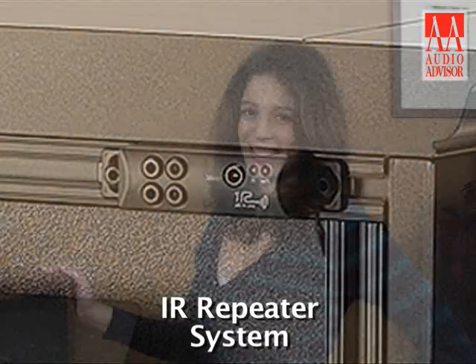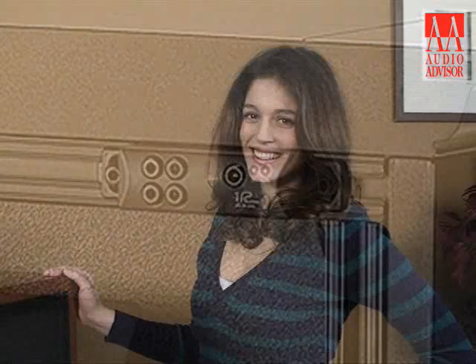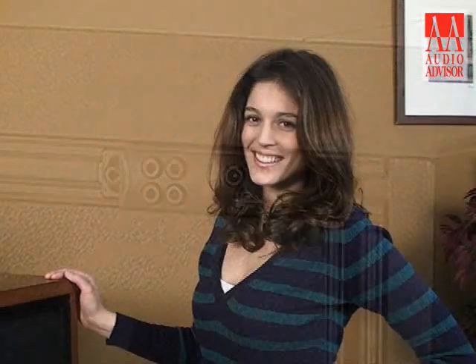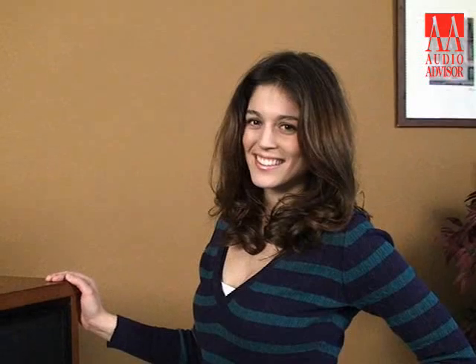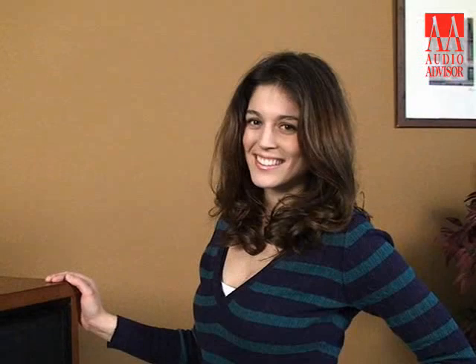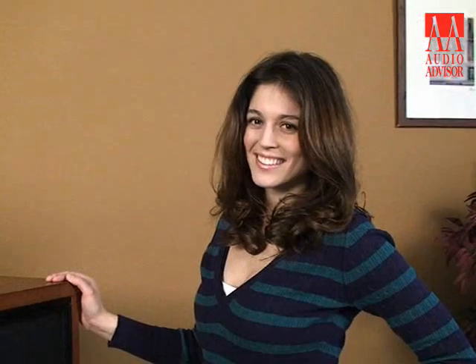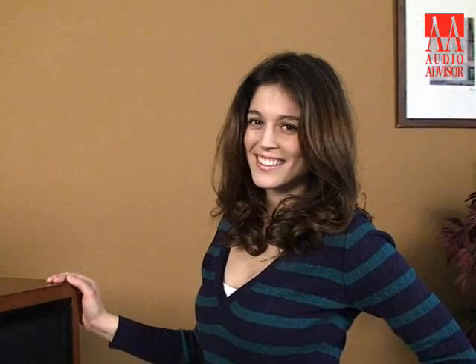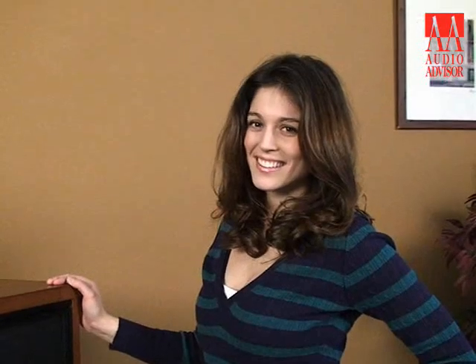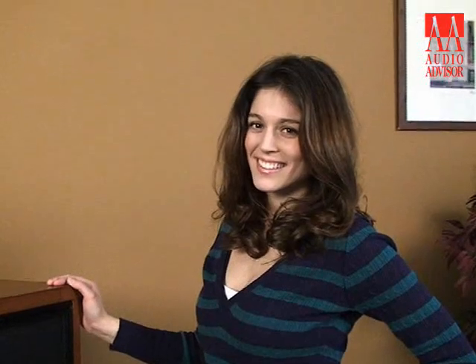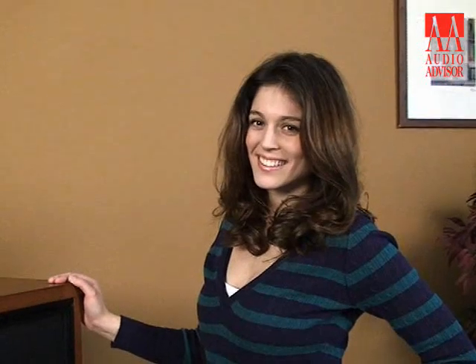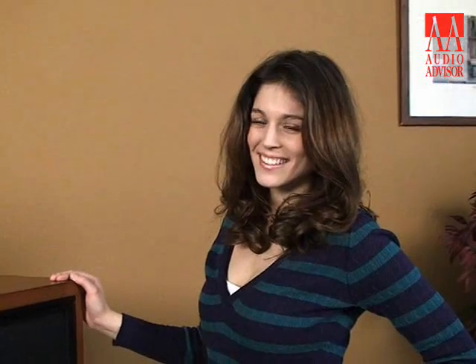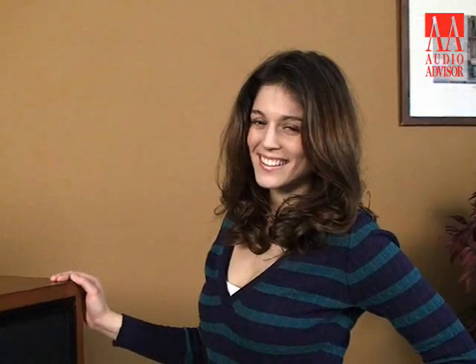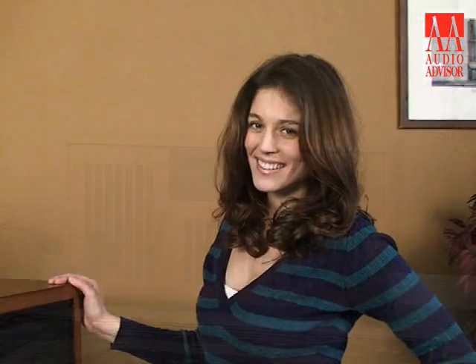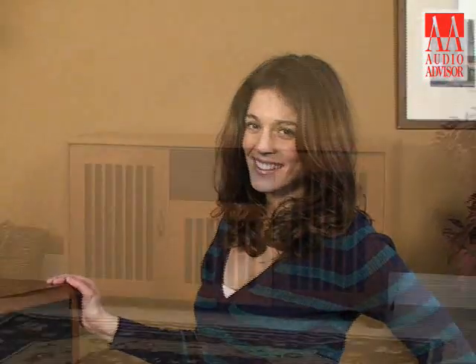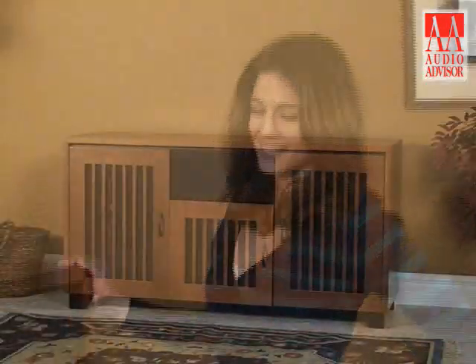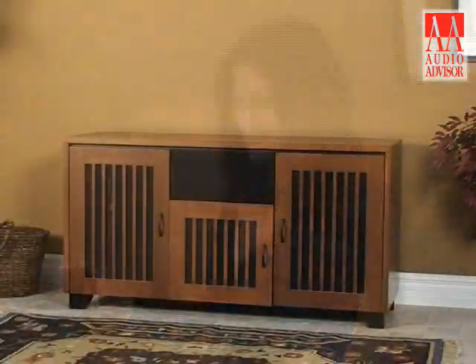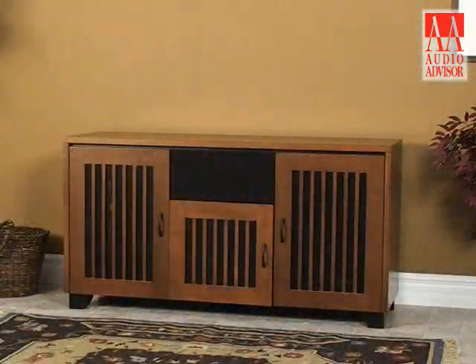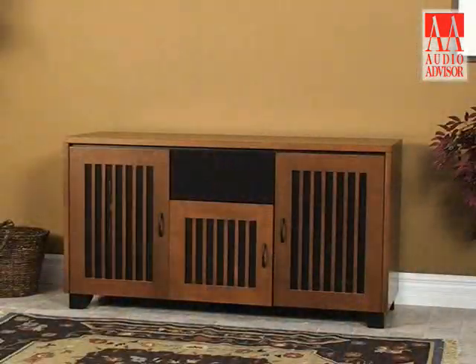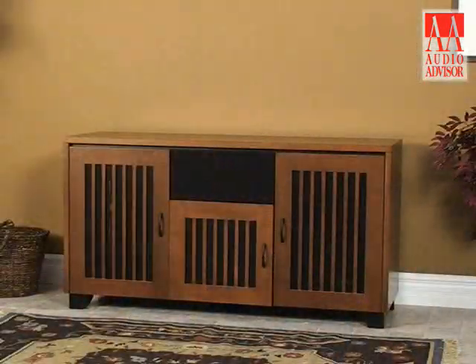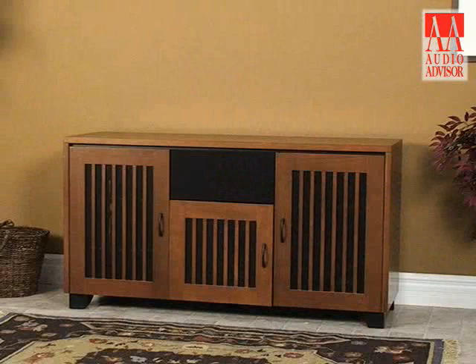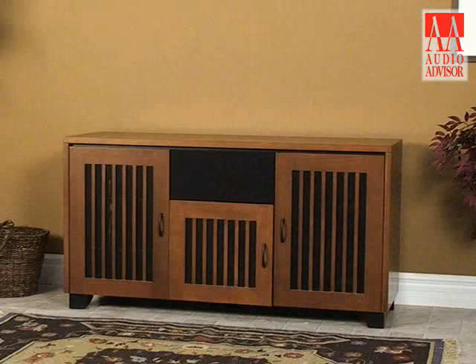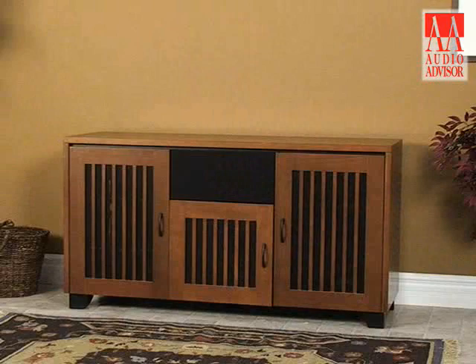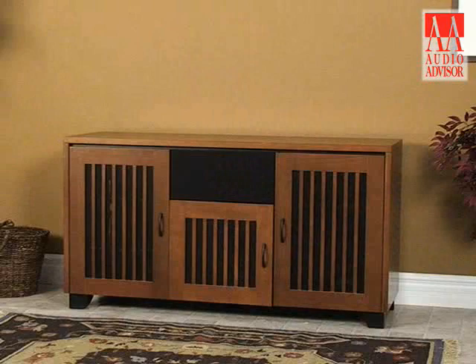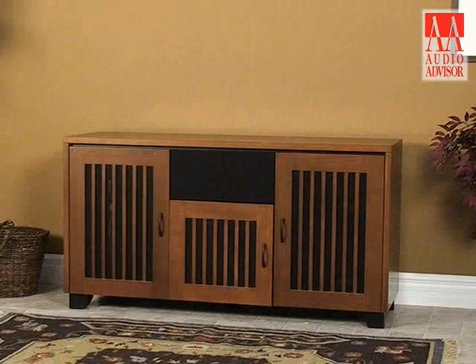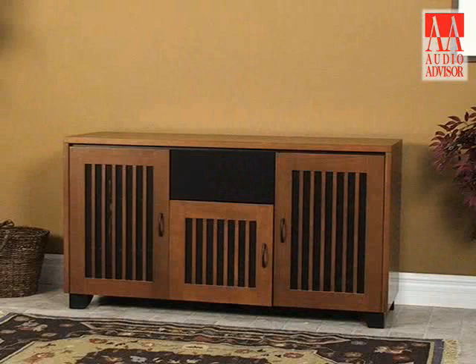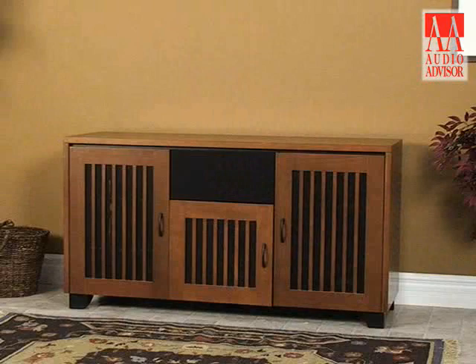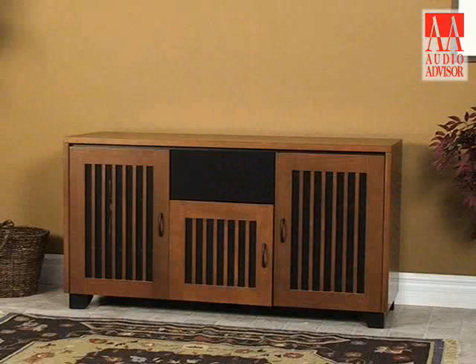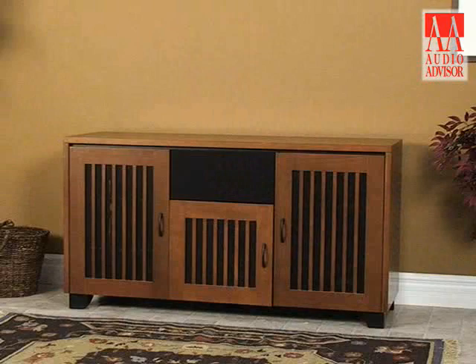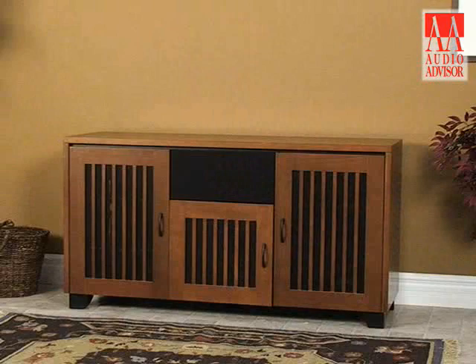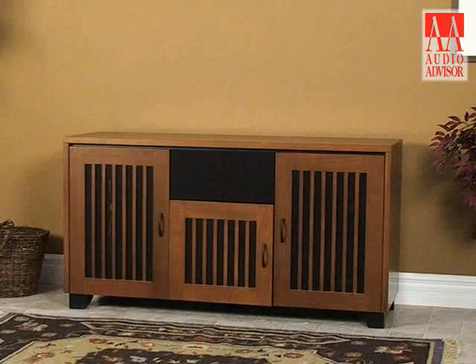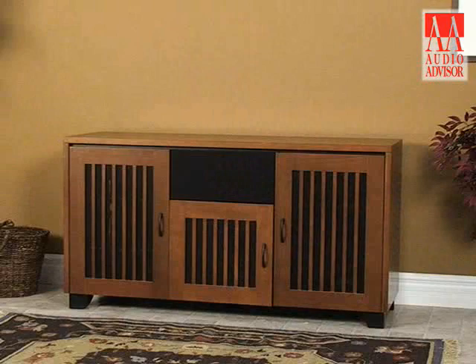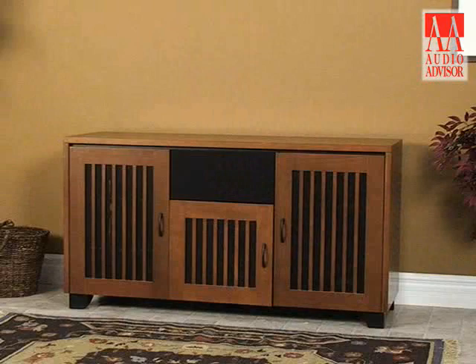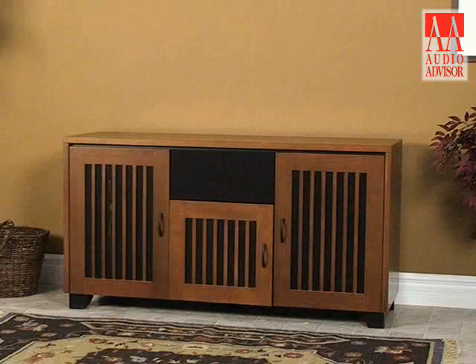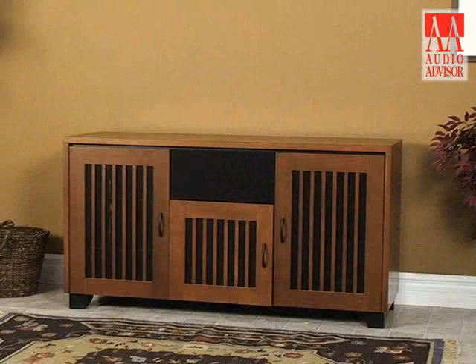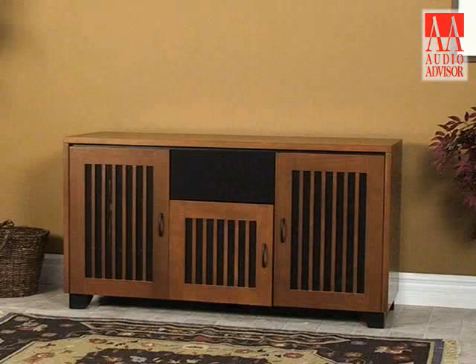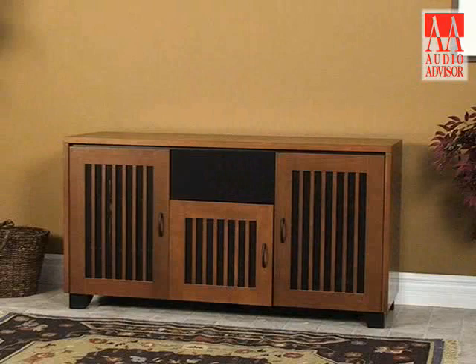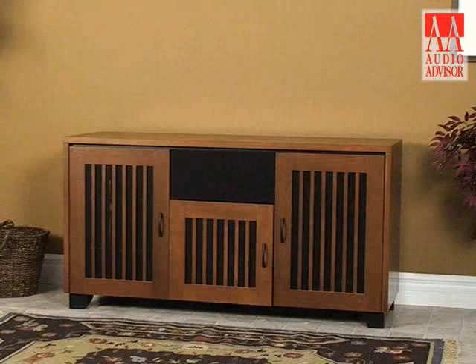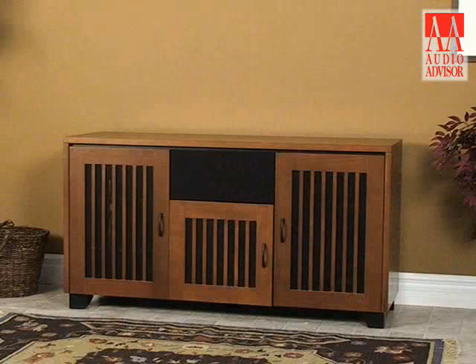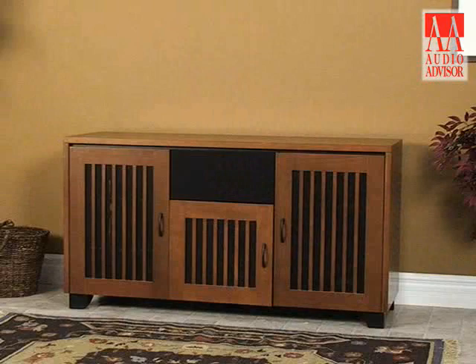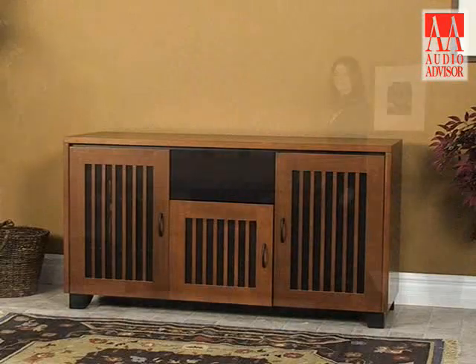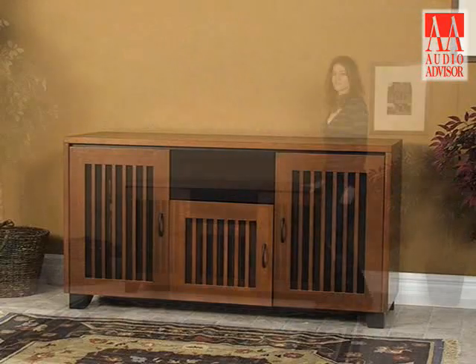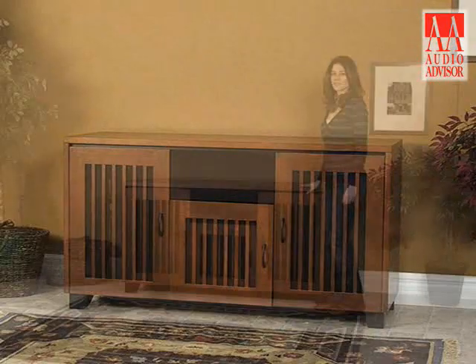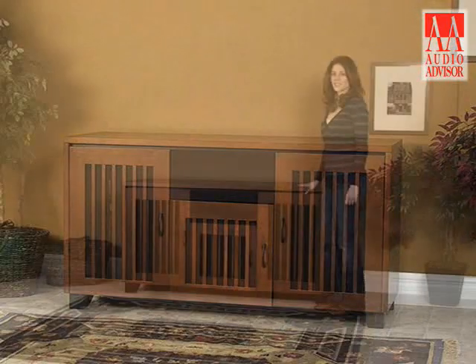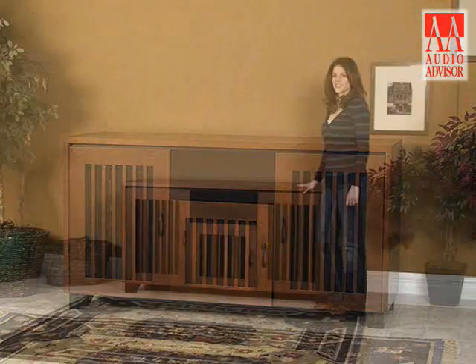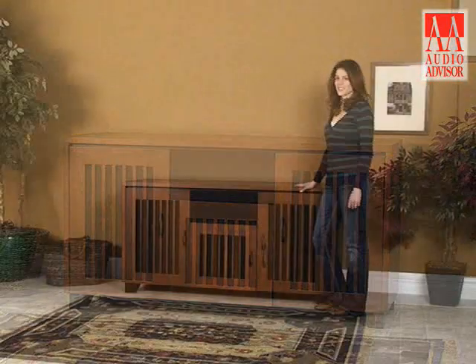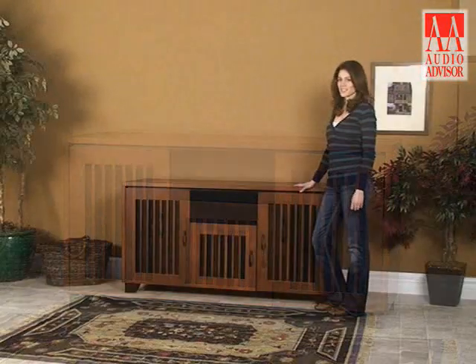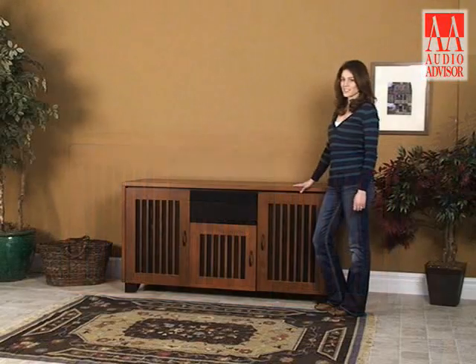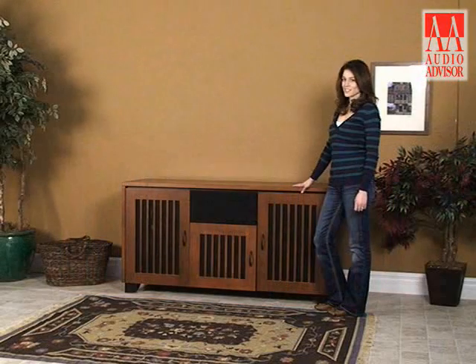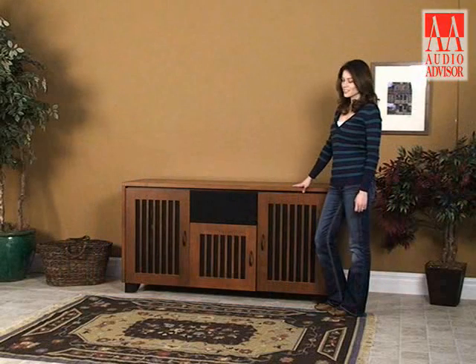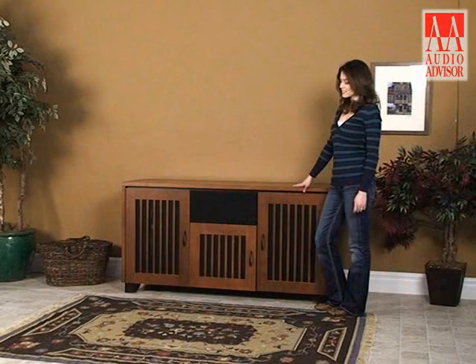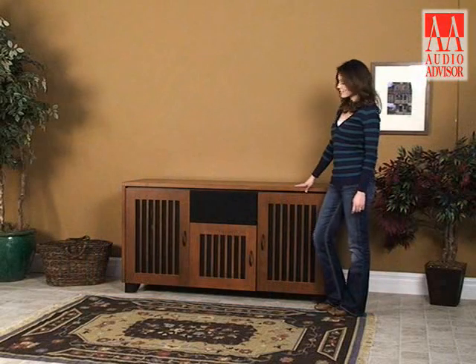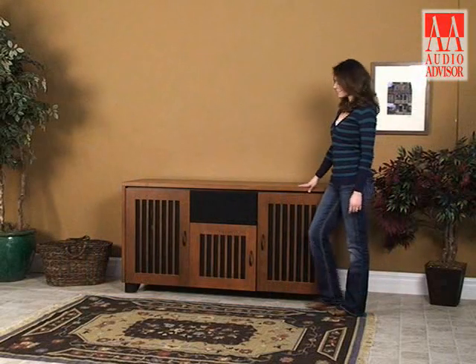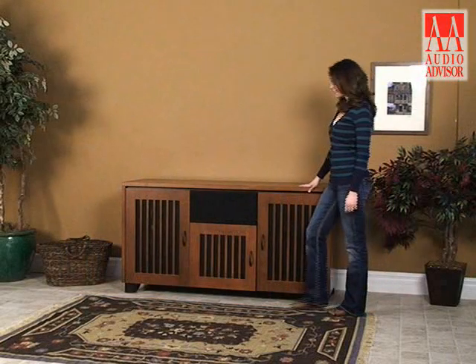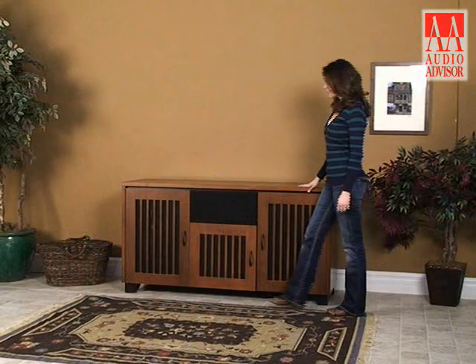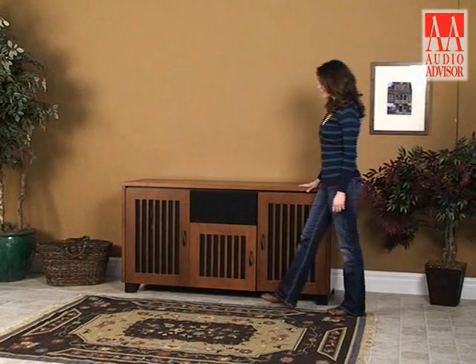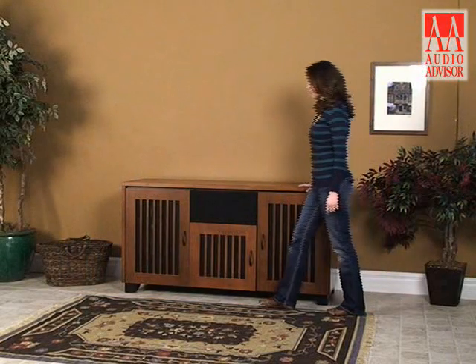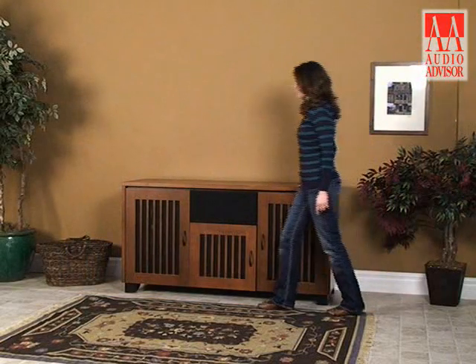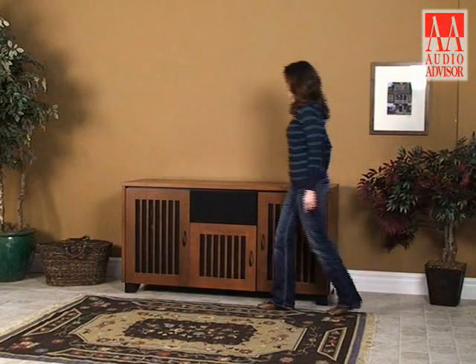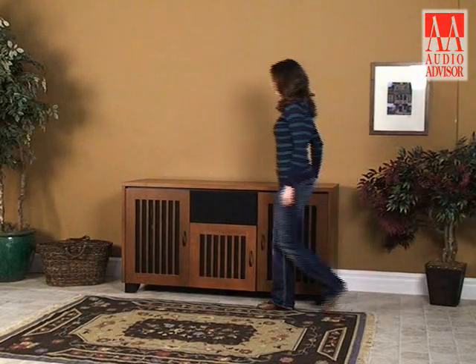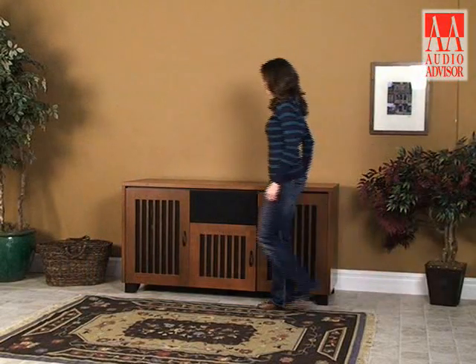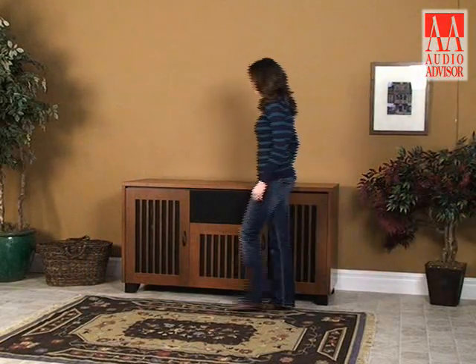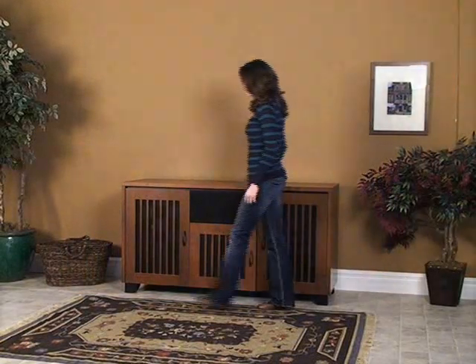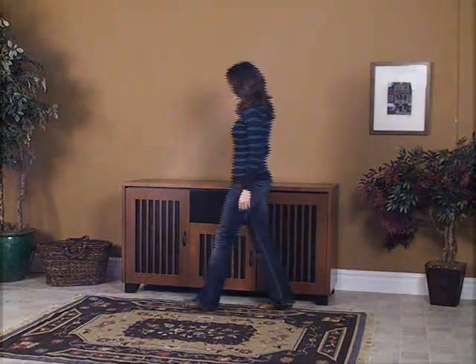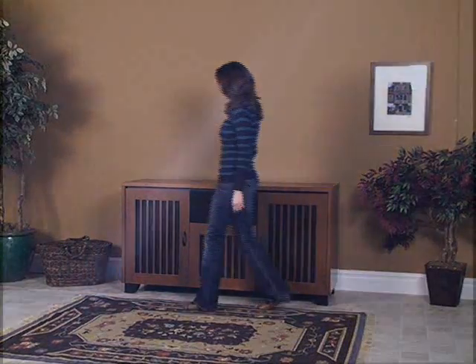This has been an exclusive video for Audio Advisor on the Sonoma 336 triple-width rack from Salamander Designs.